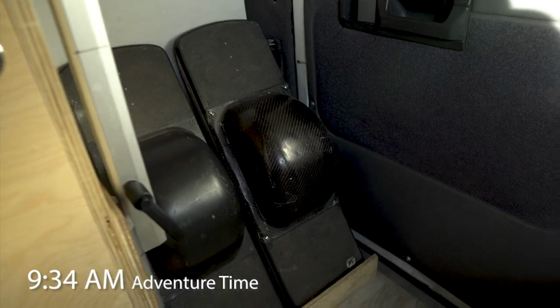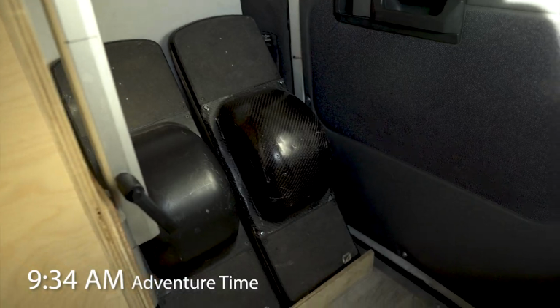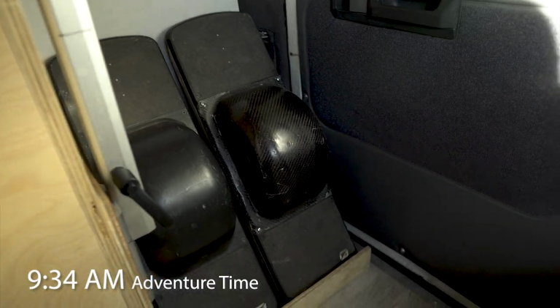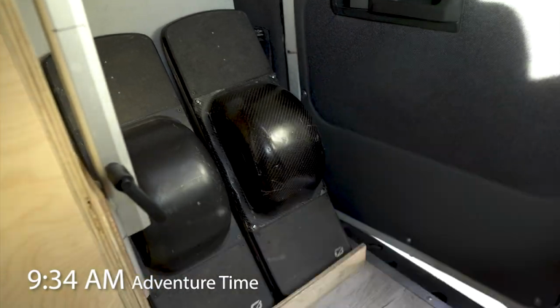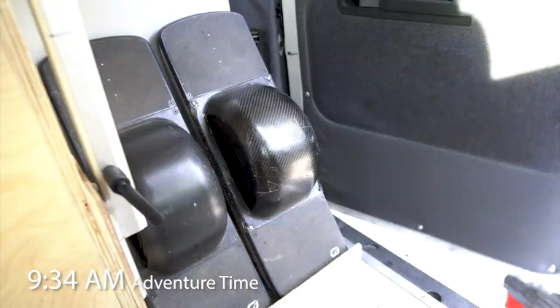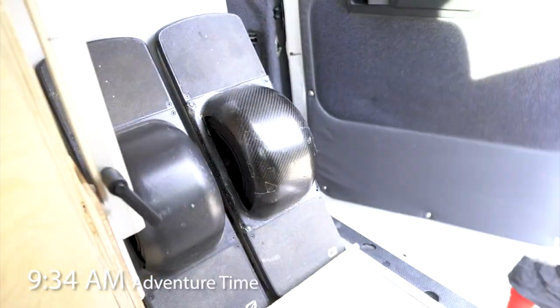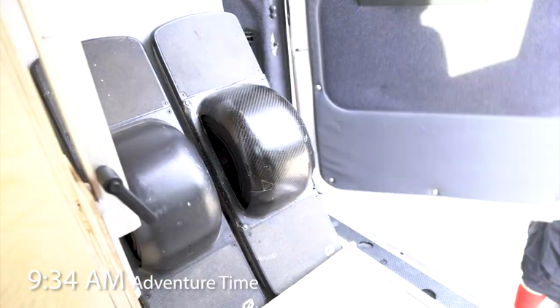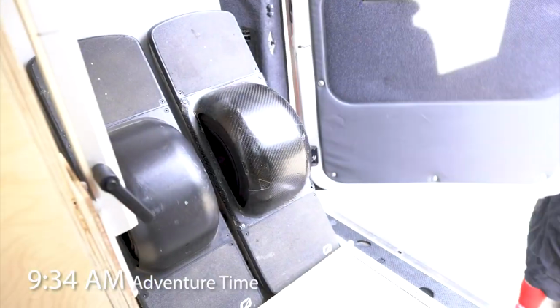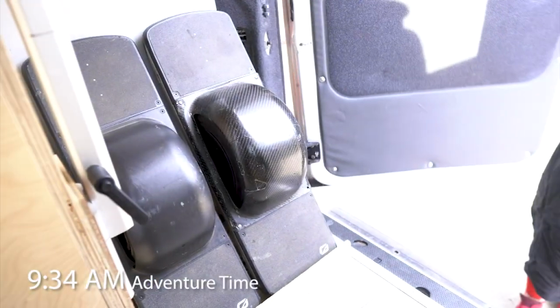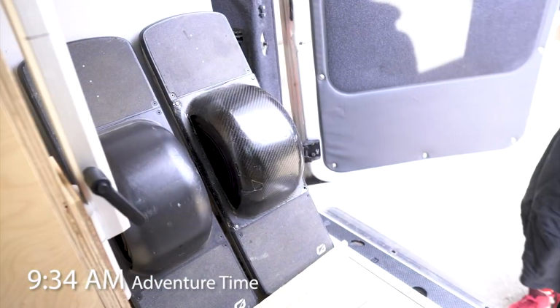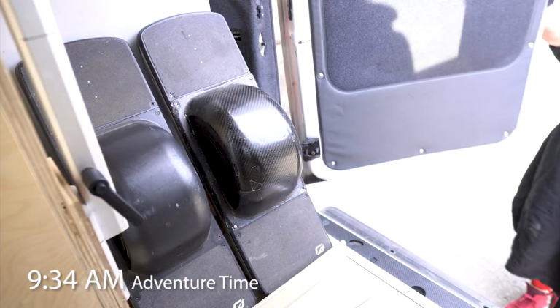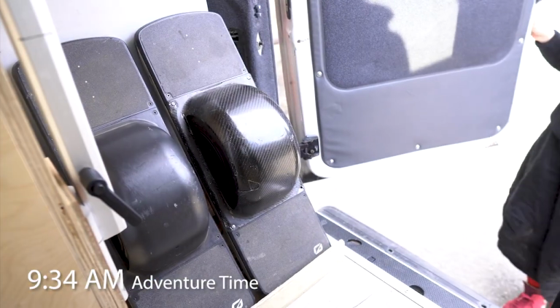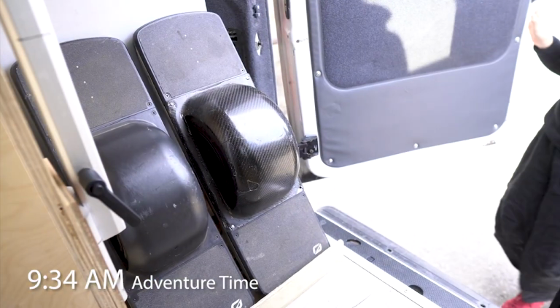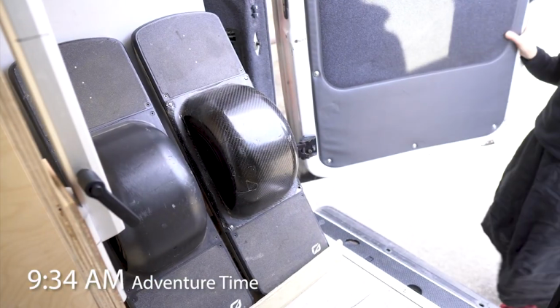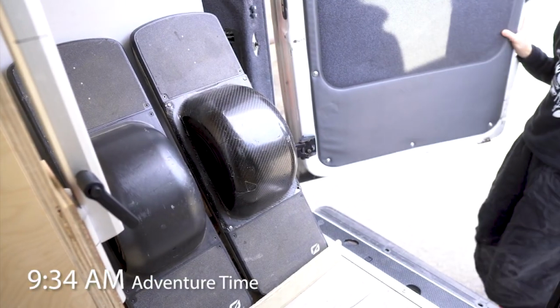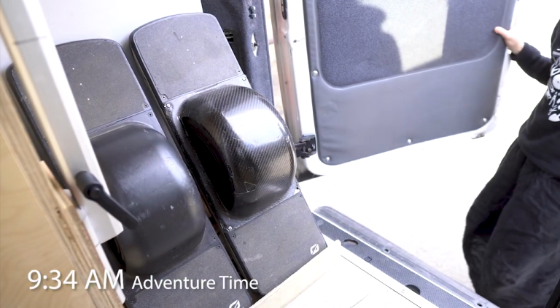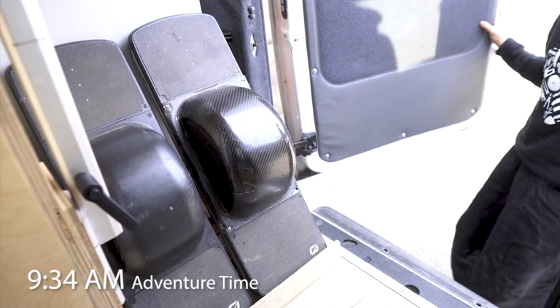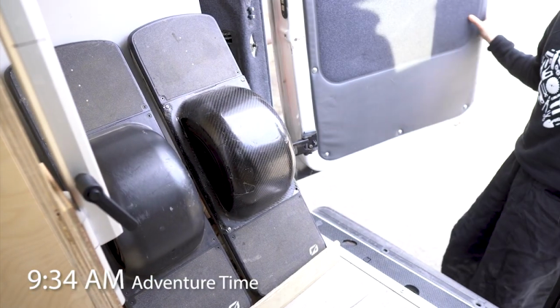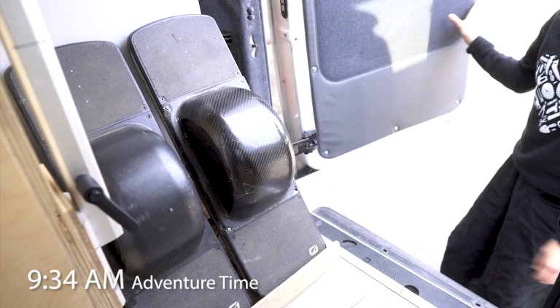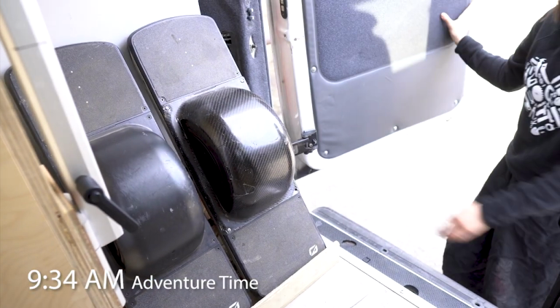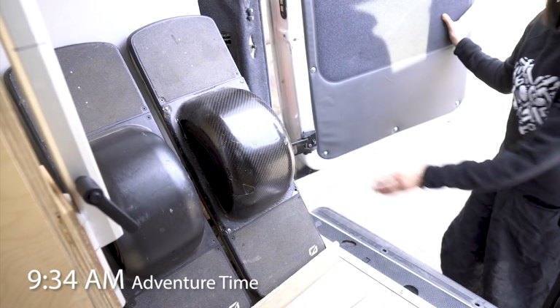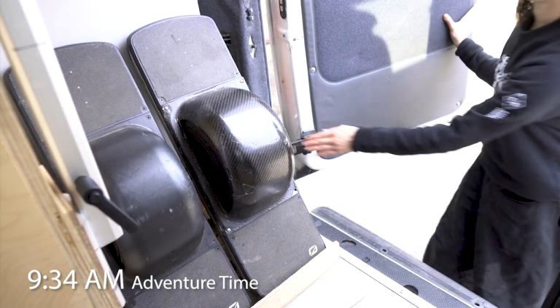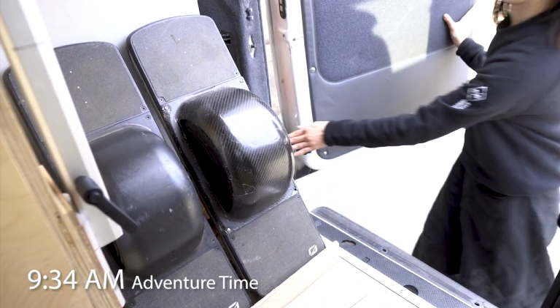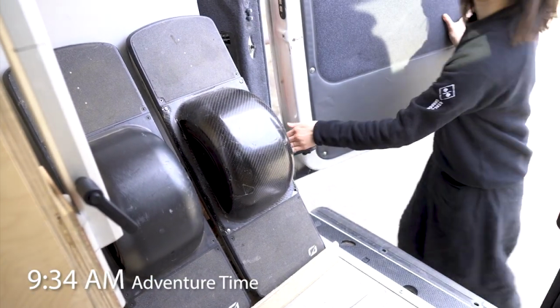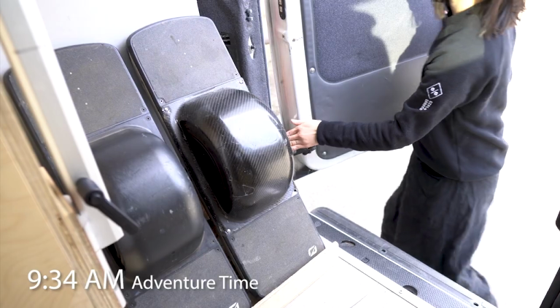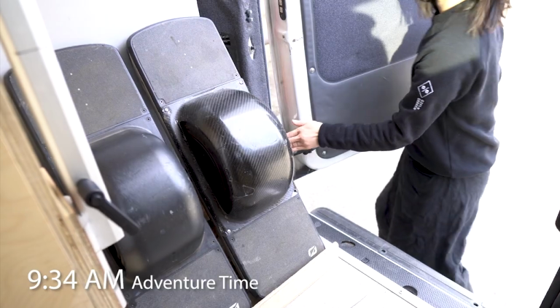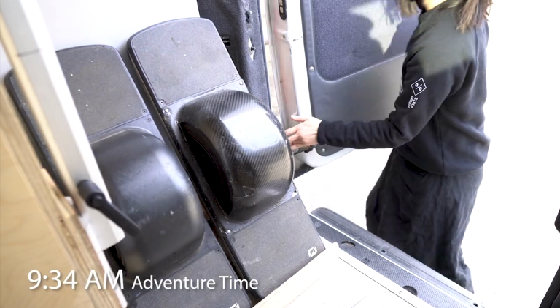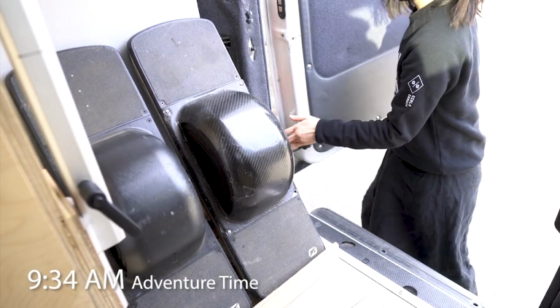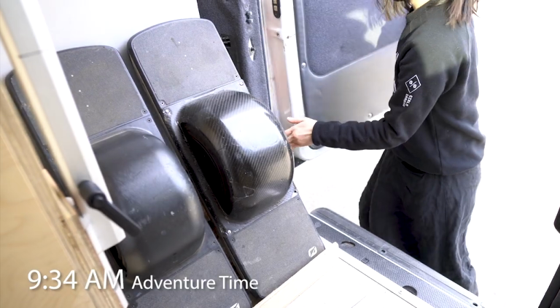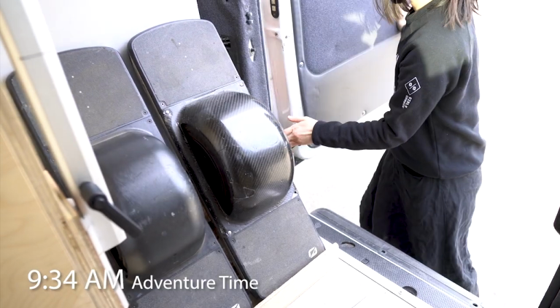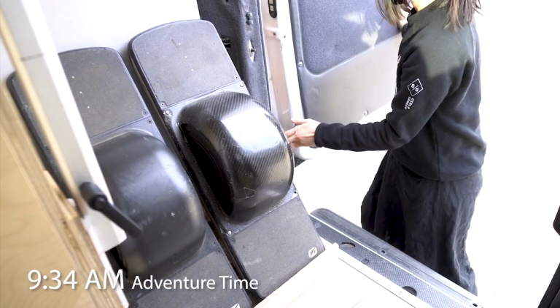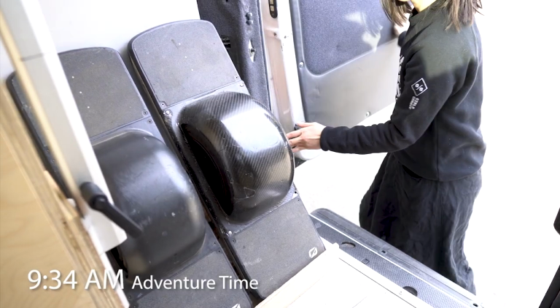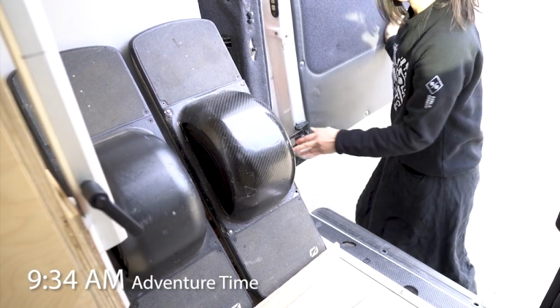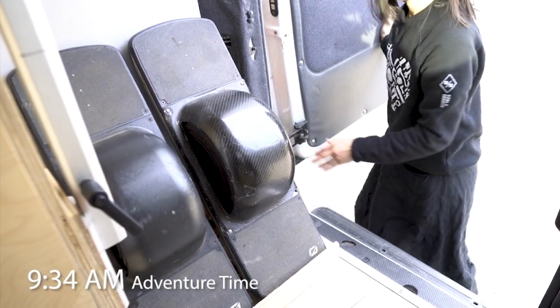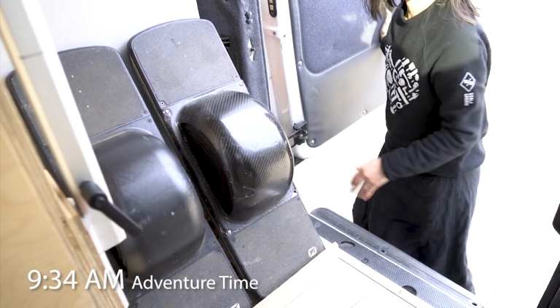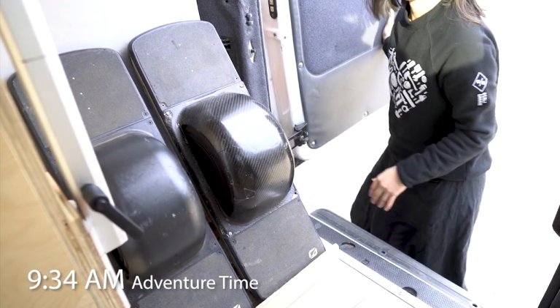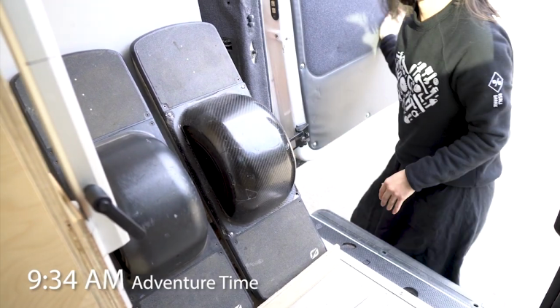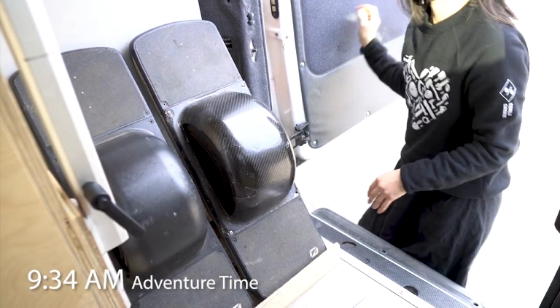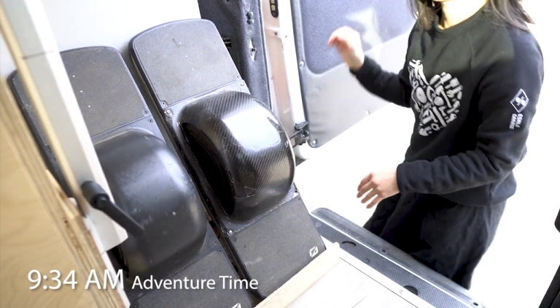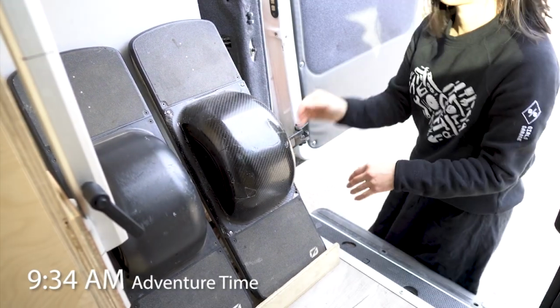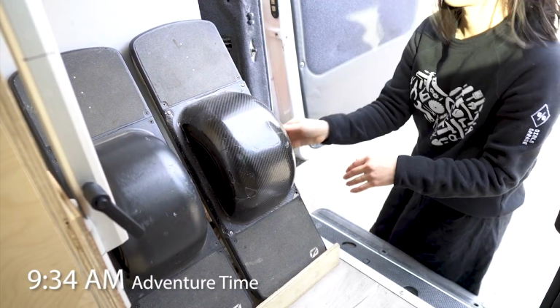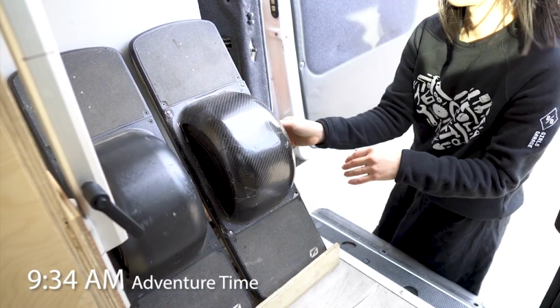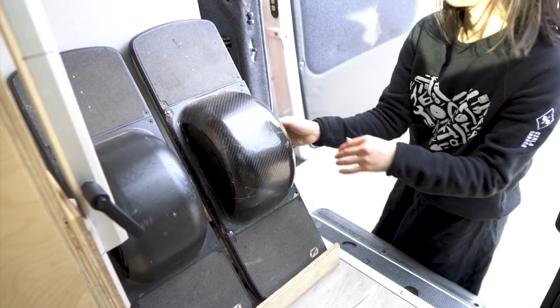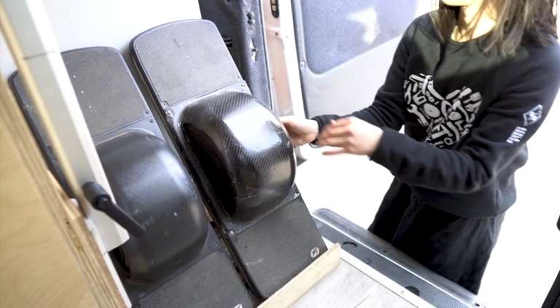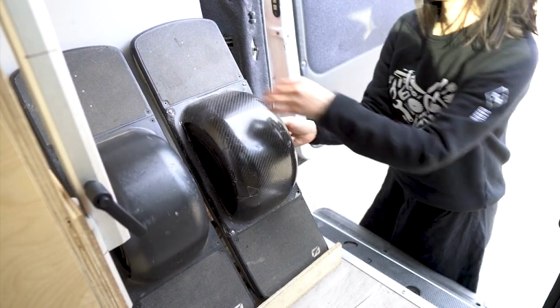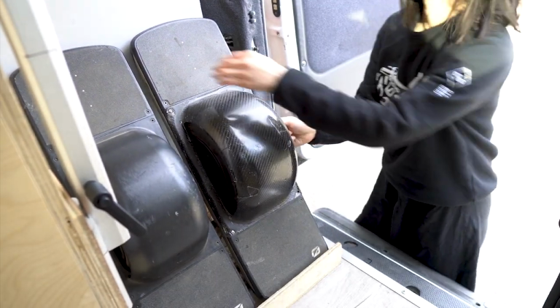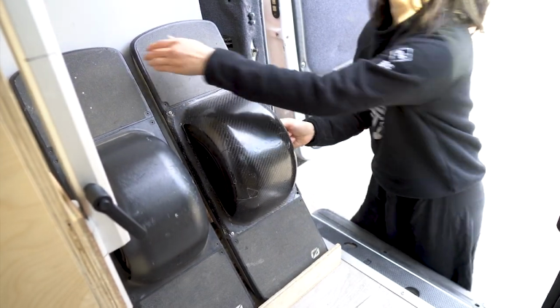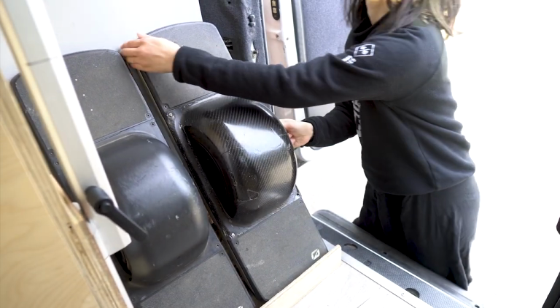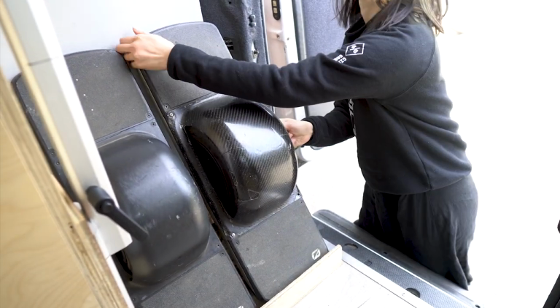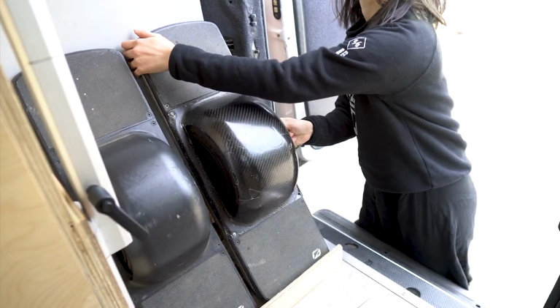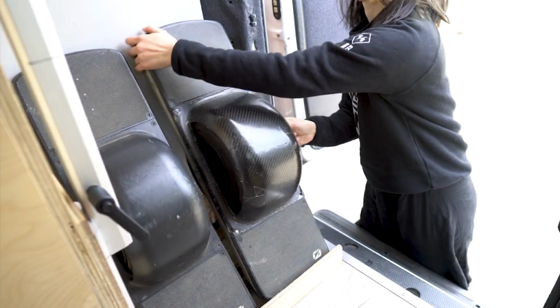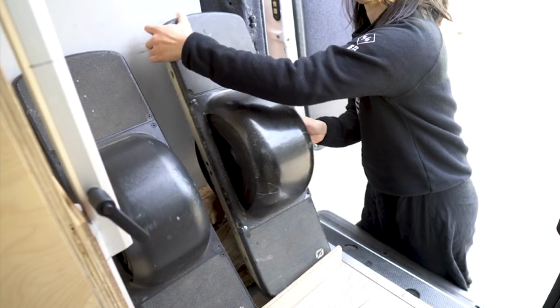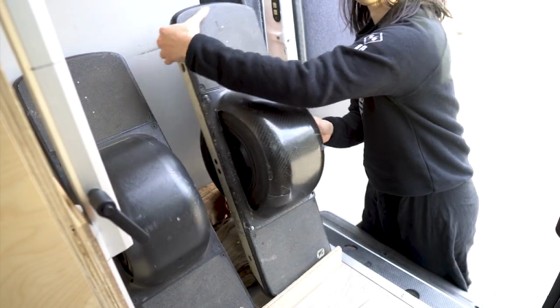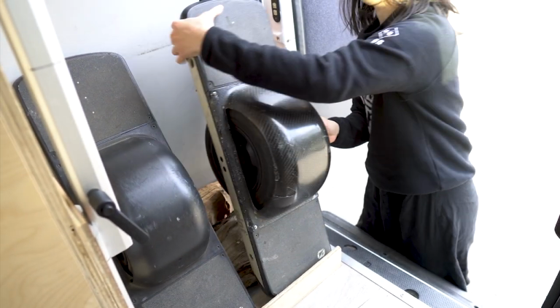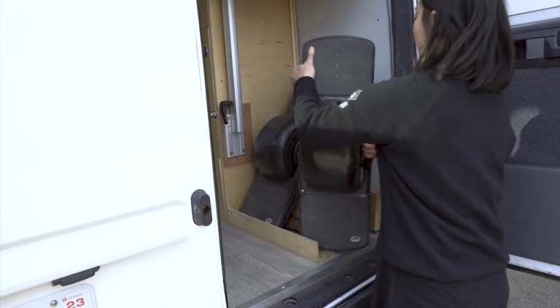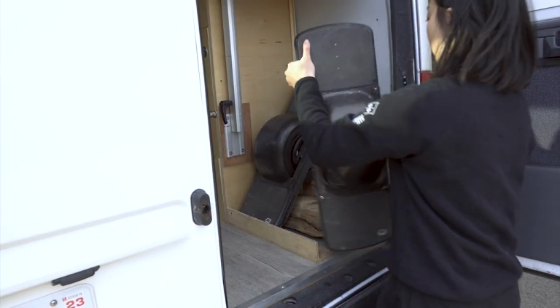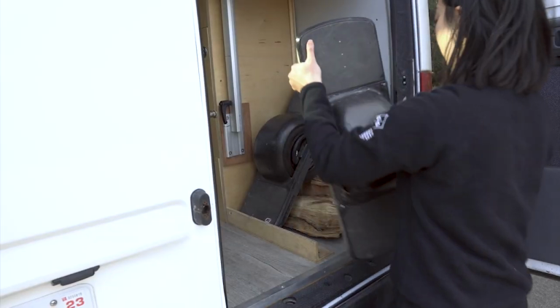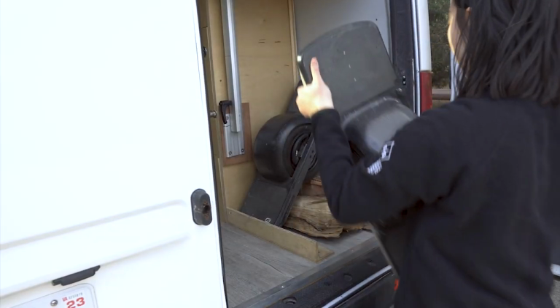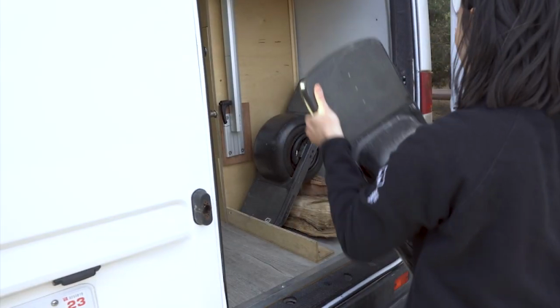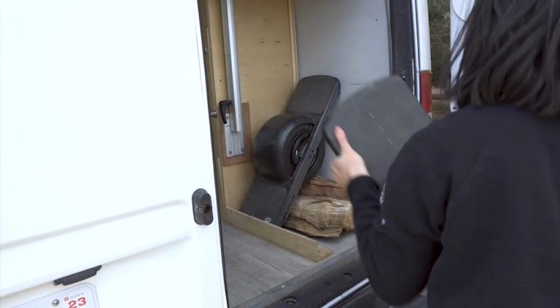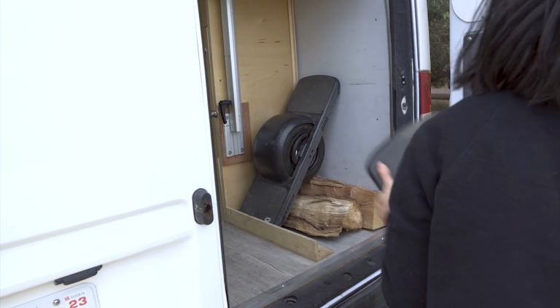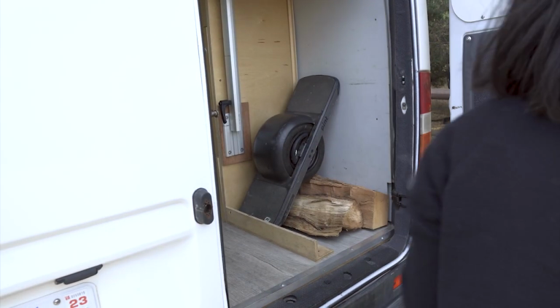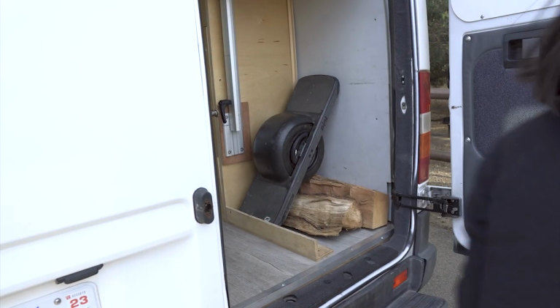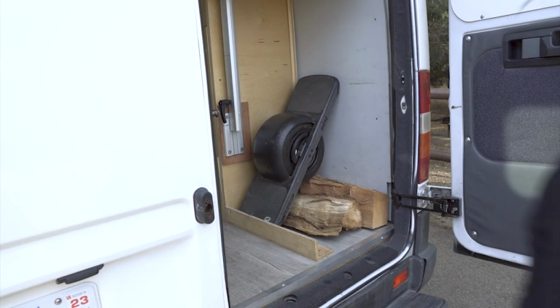Once our bellies are full, we spend the day enjoying hiking trails on our onewheels, stored conveniently by the back door for easy access.